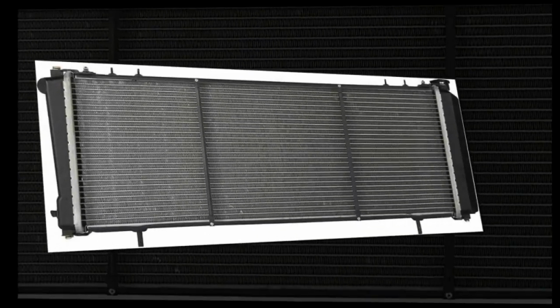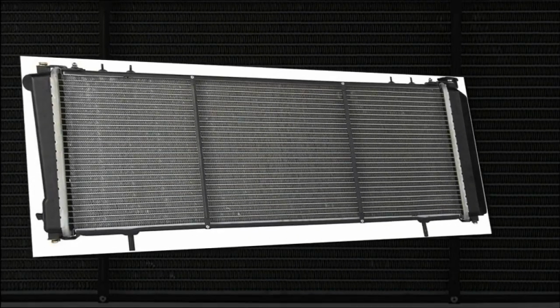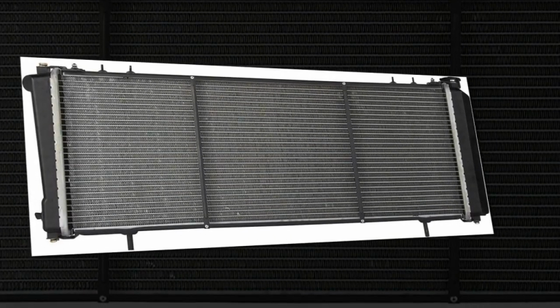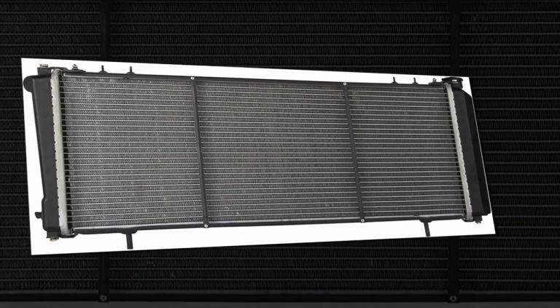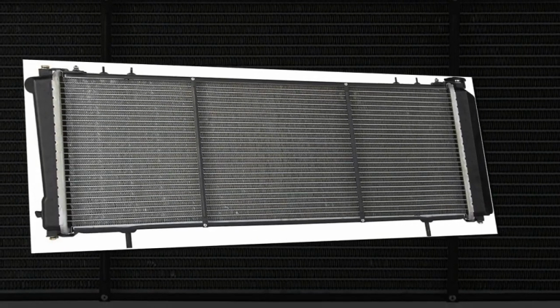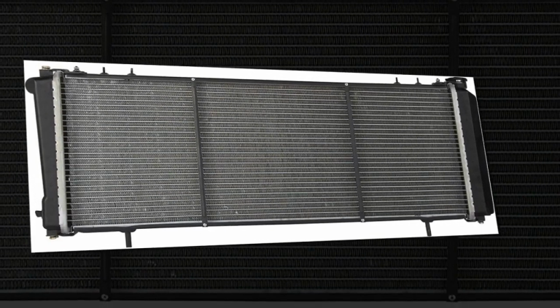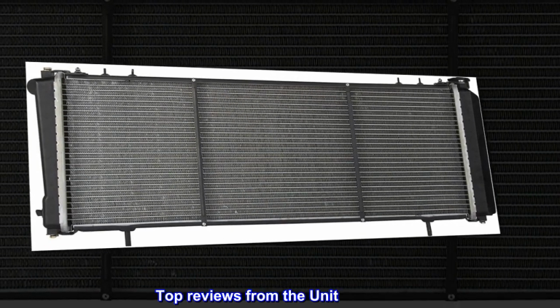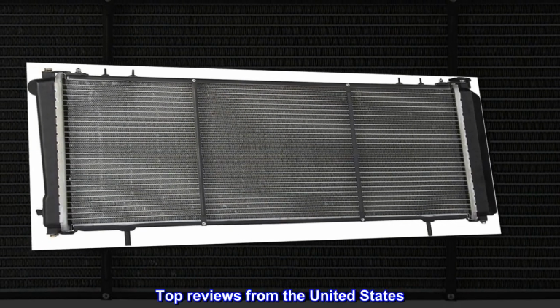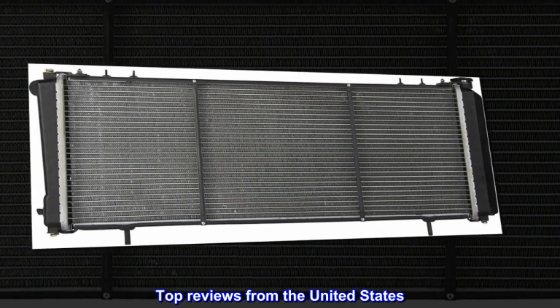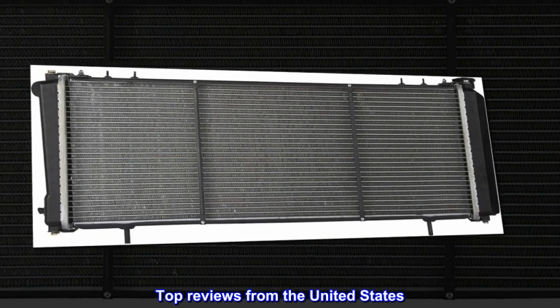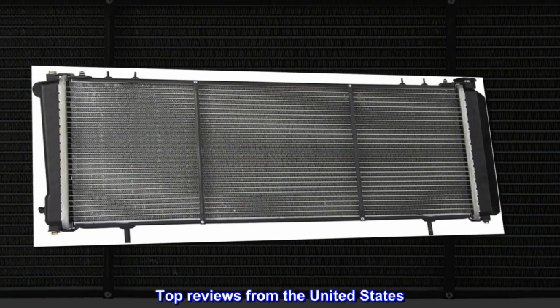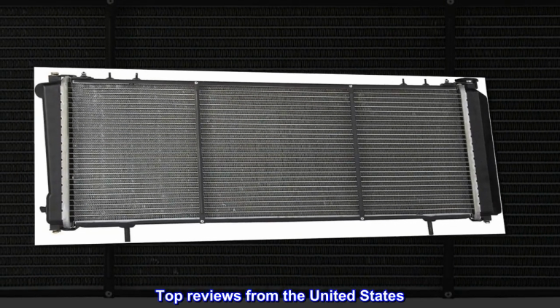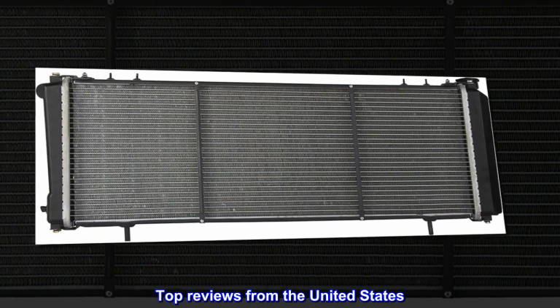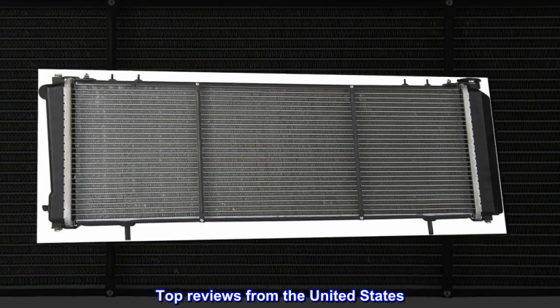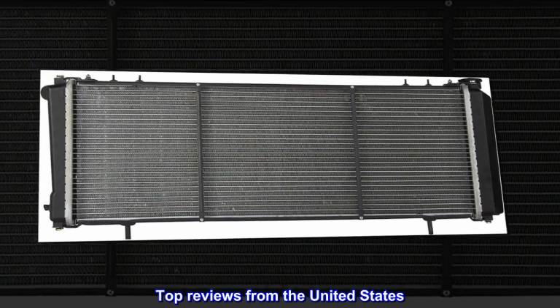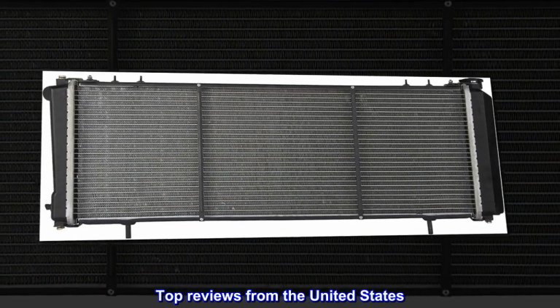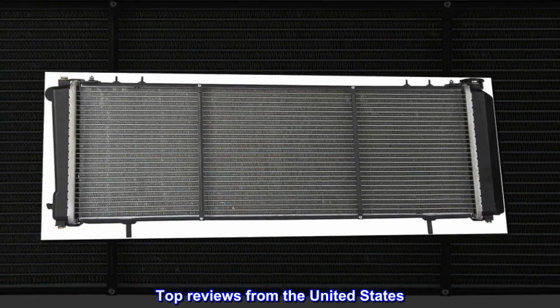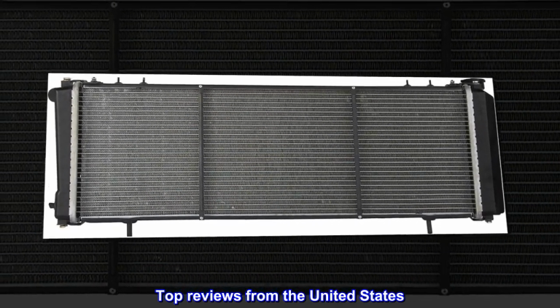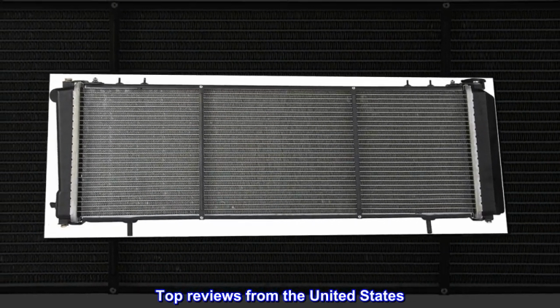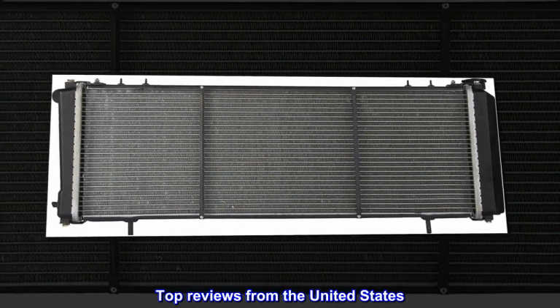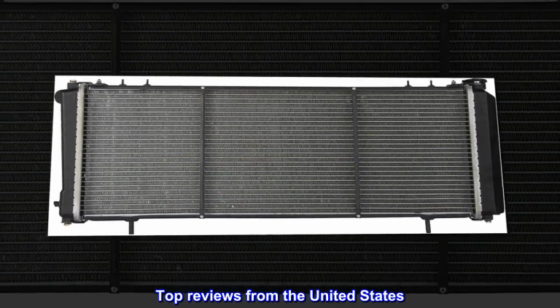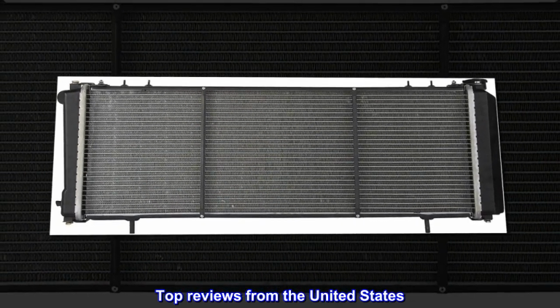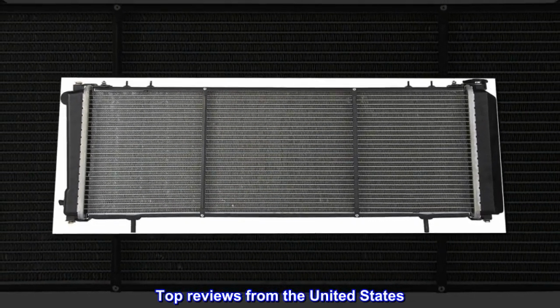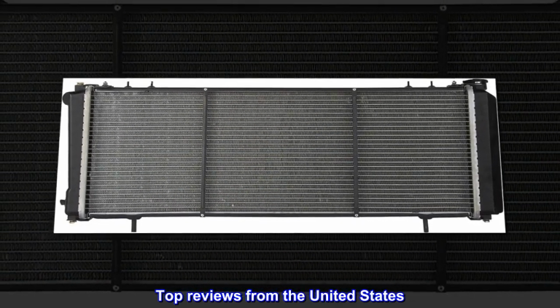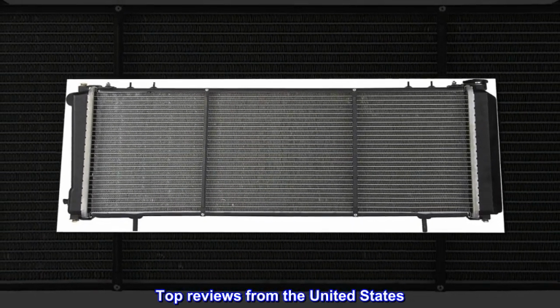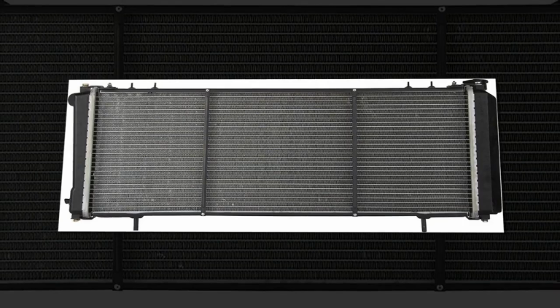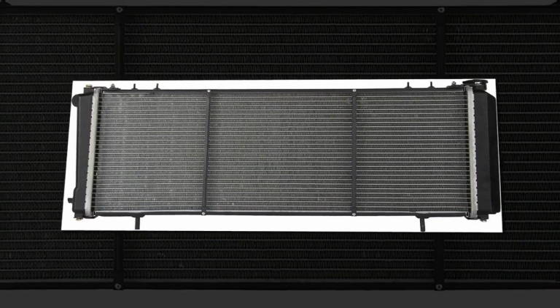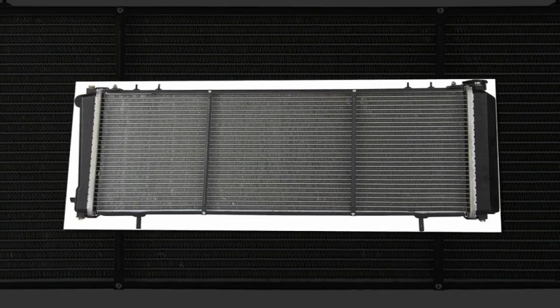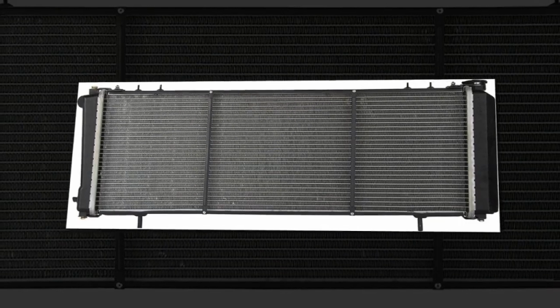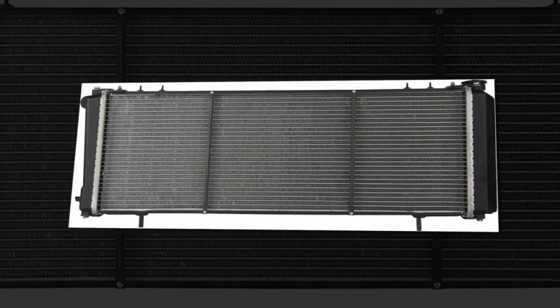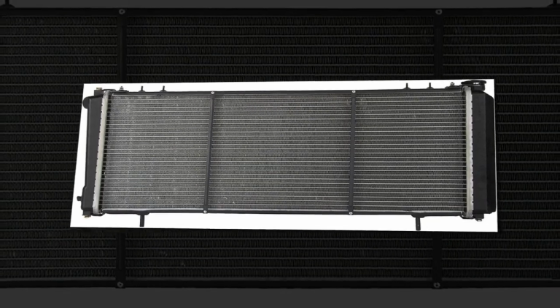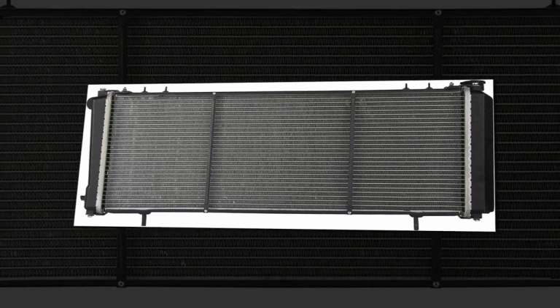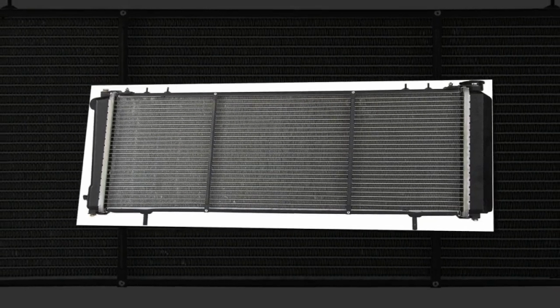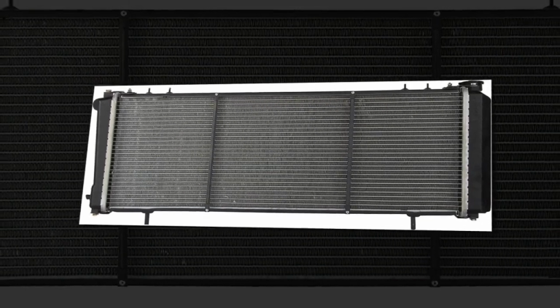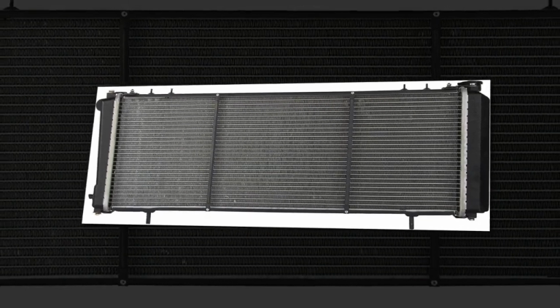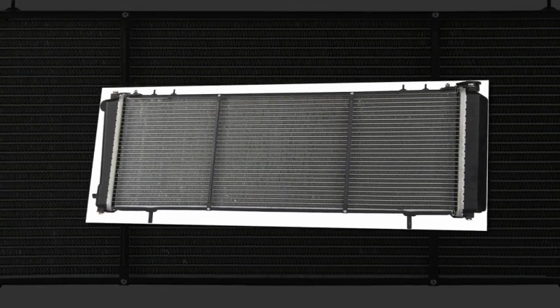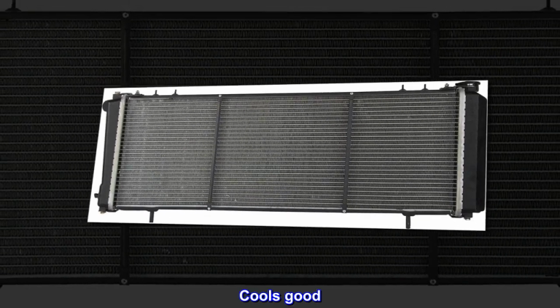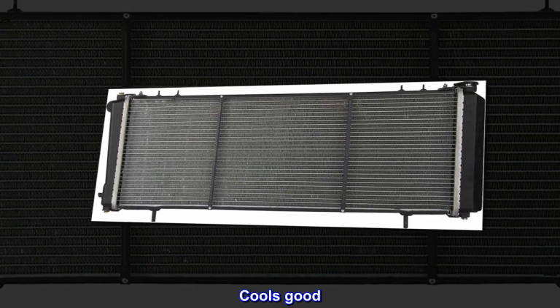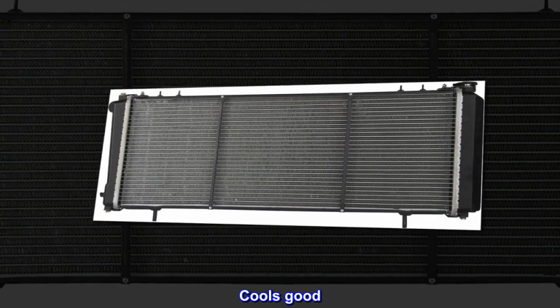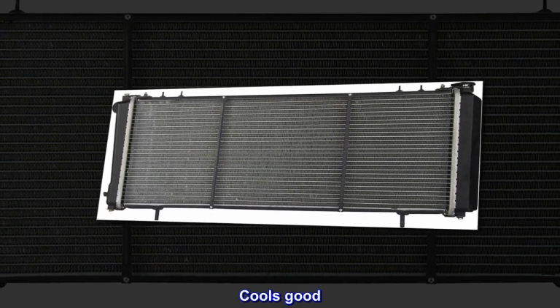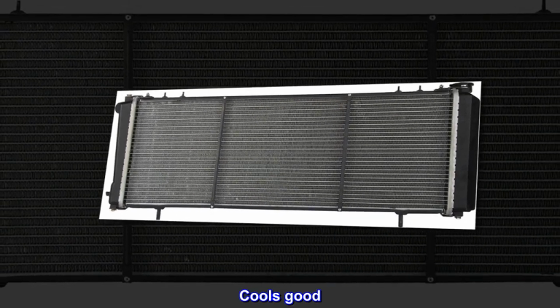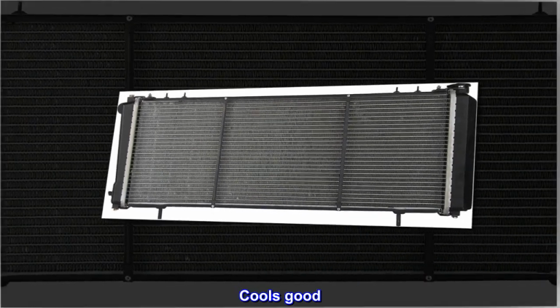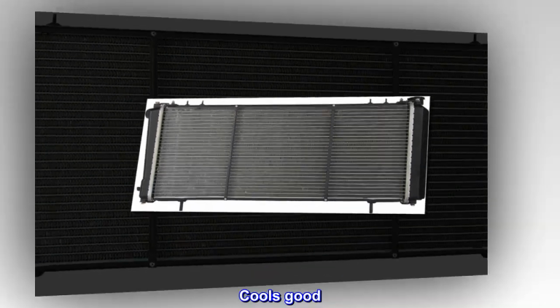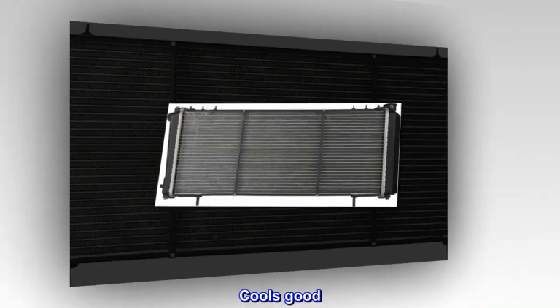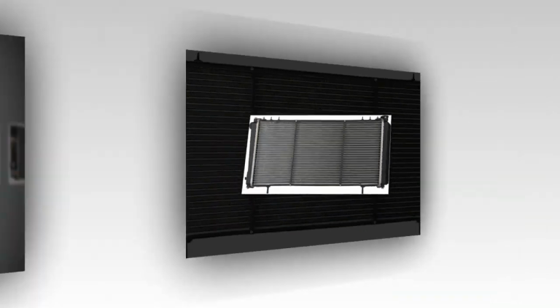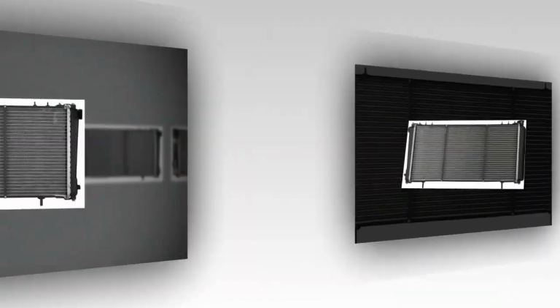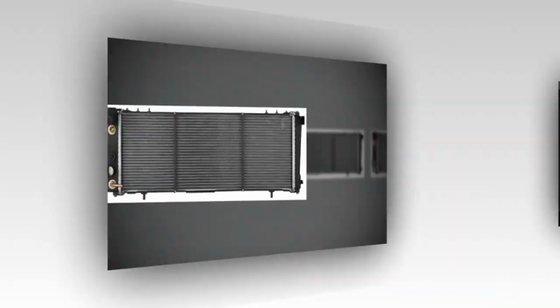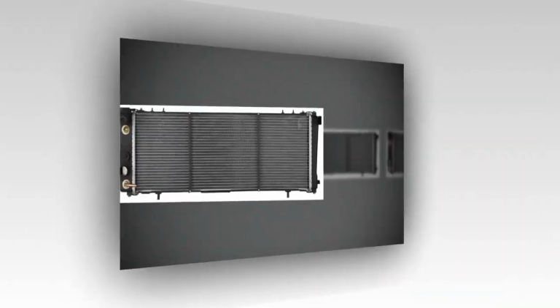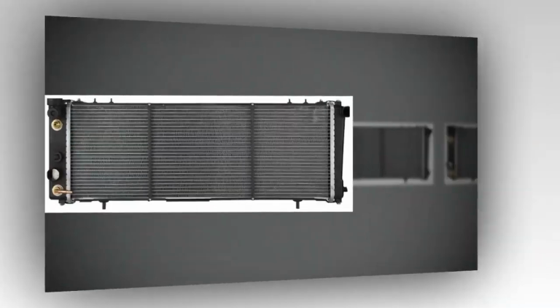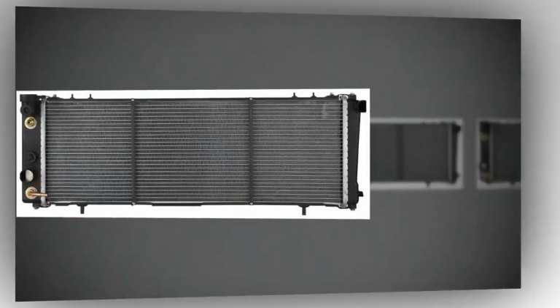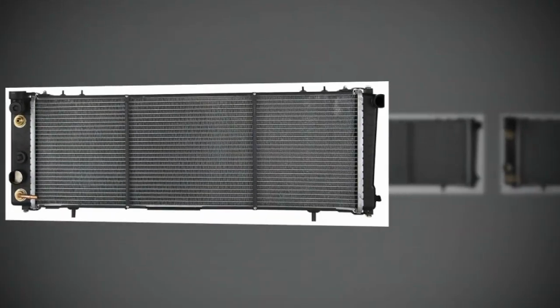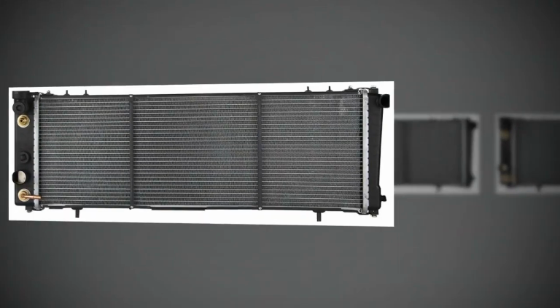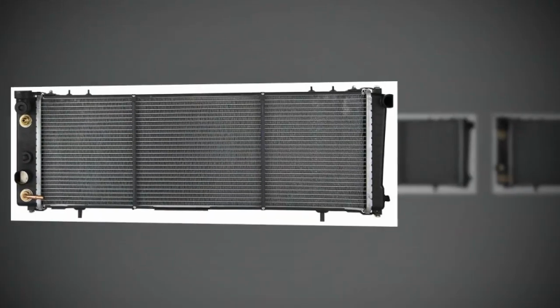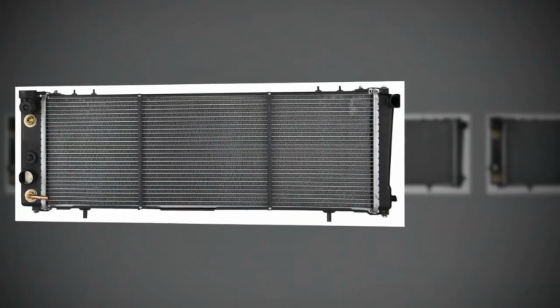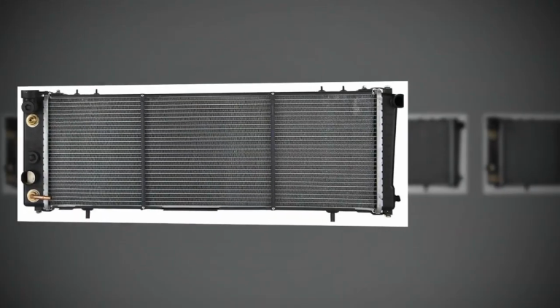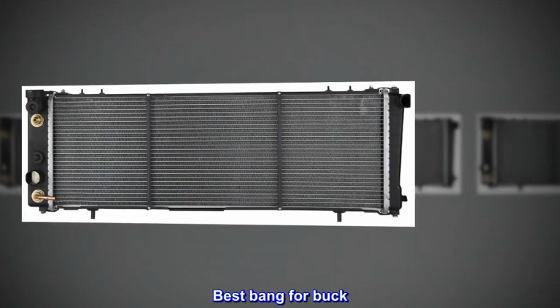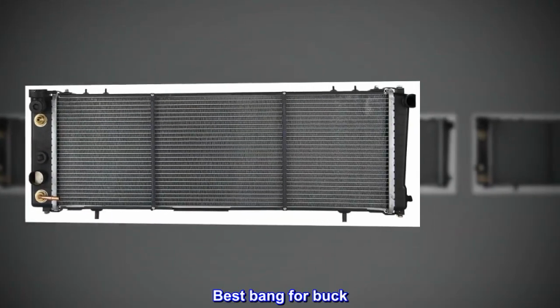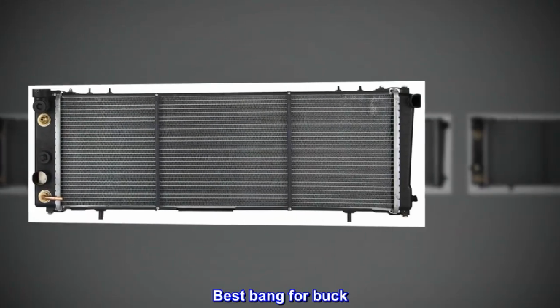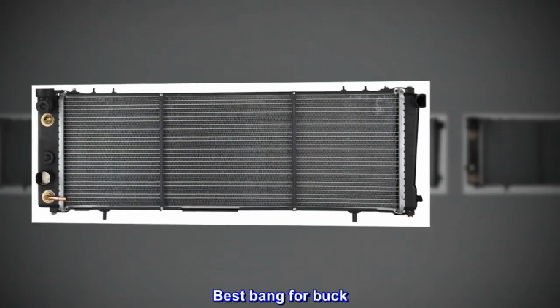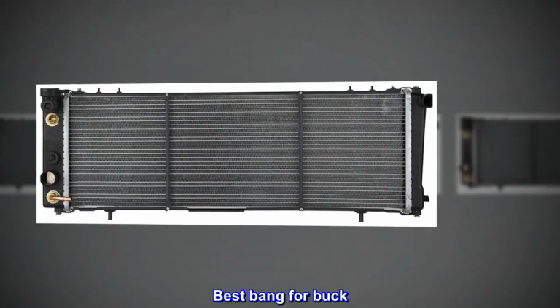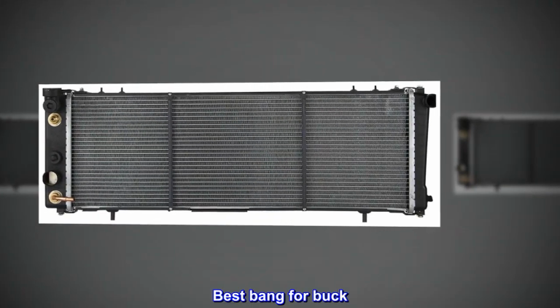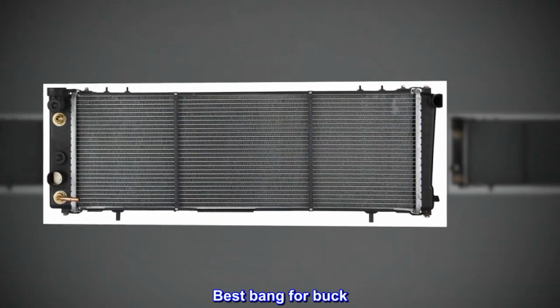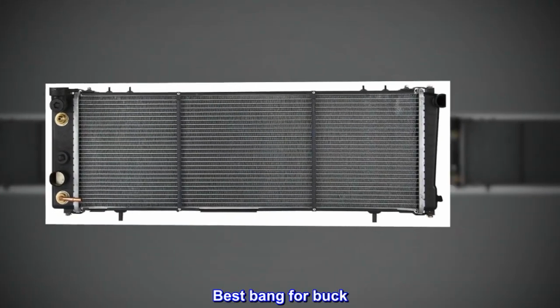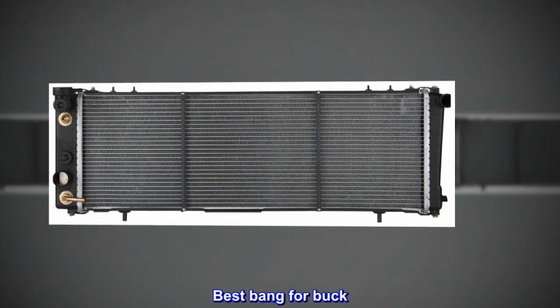Top reviews from the United States: Cools good. Best bang for buck.